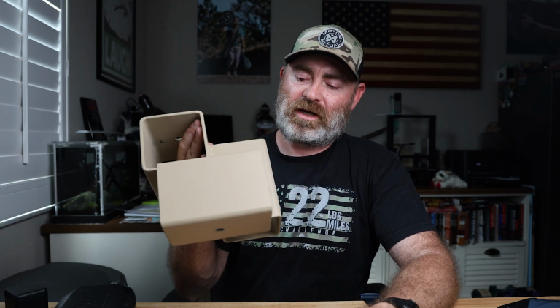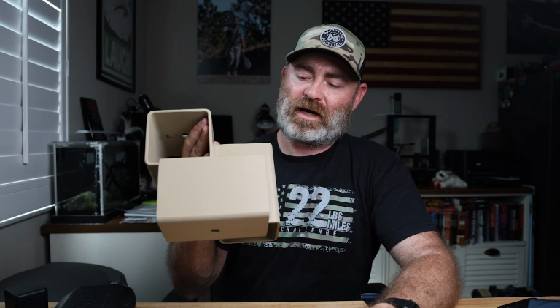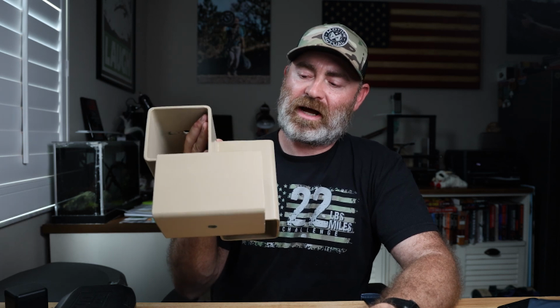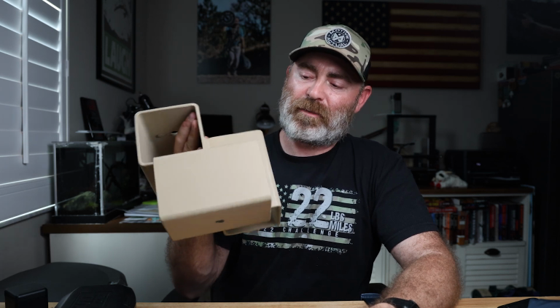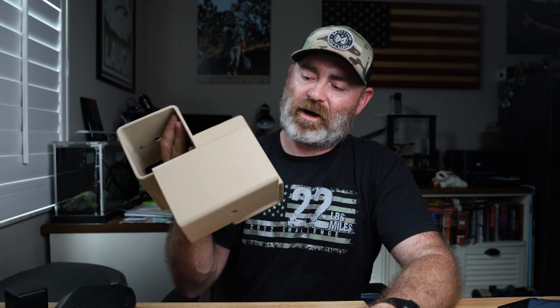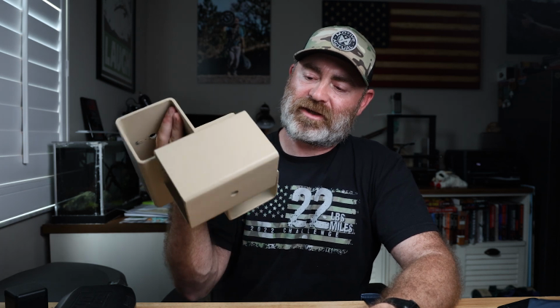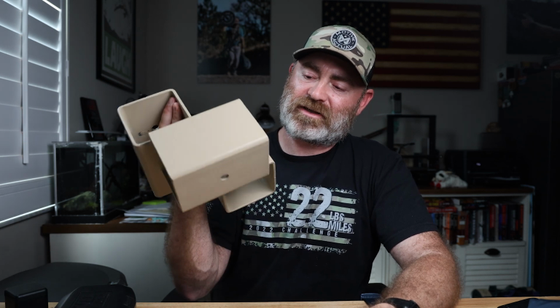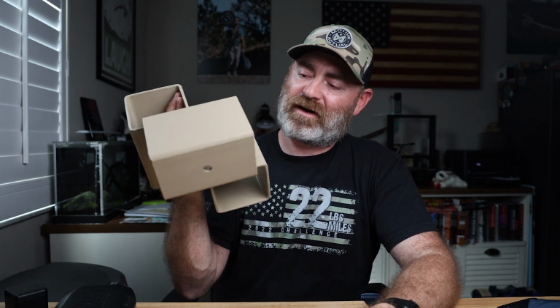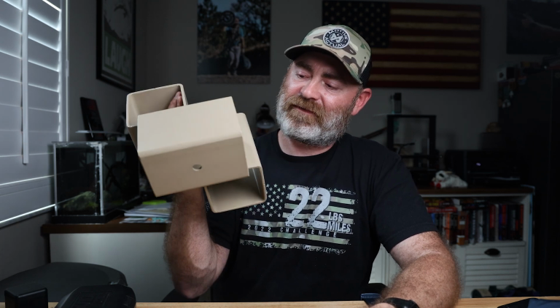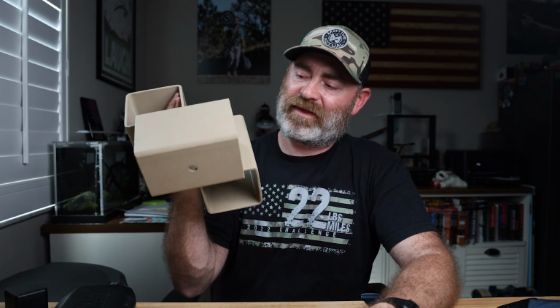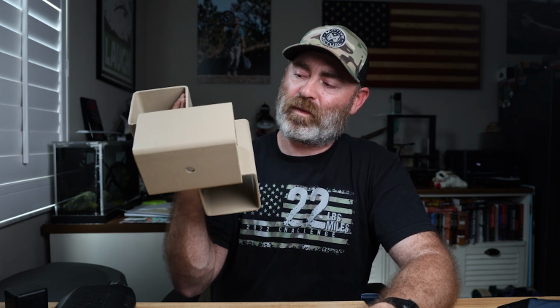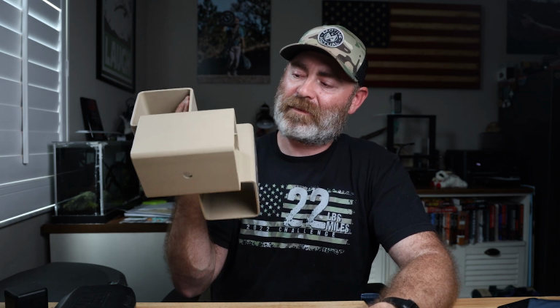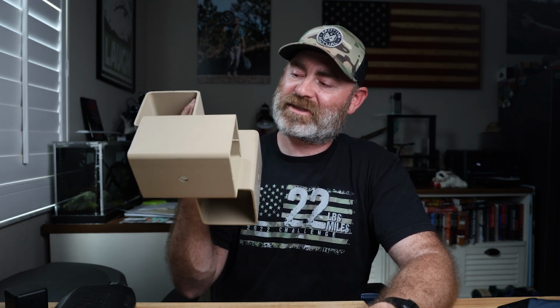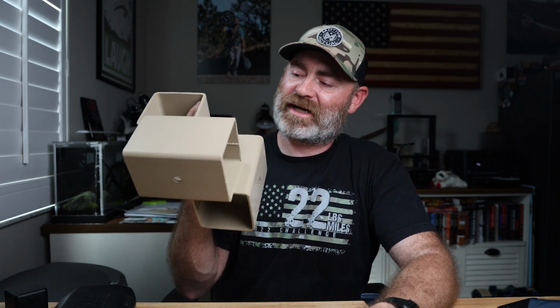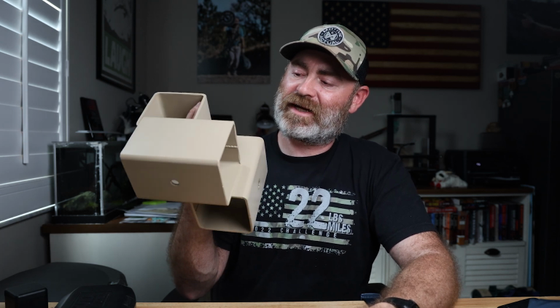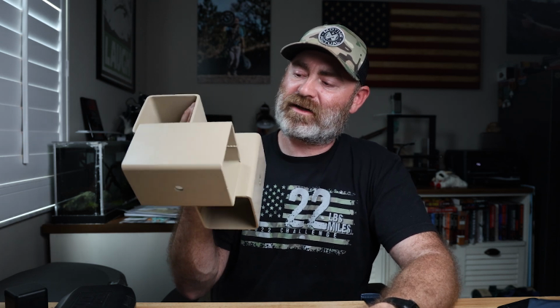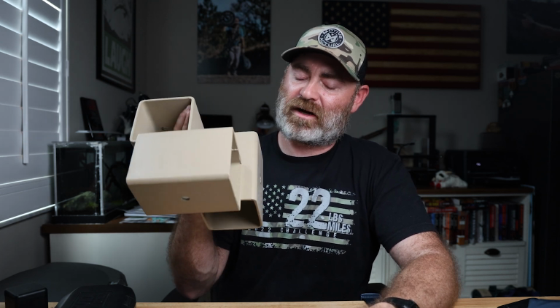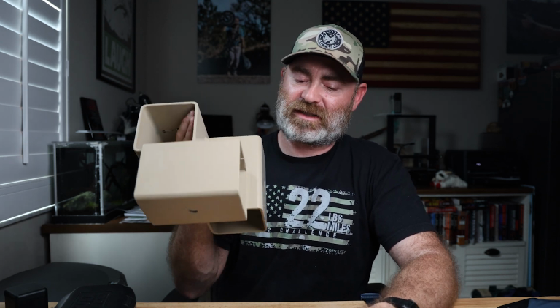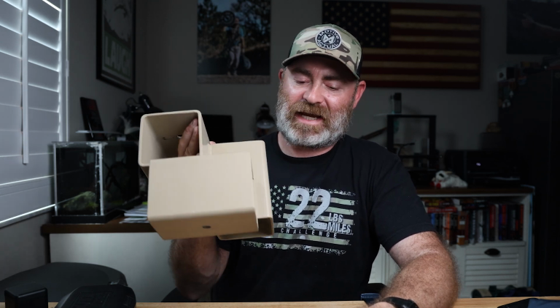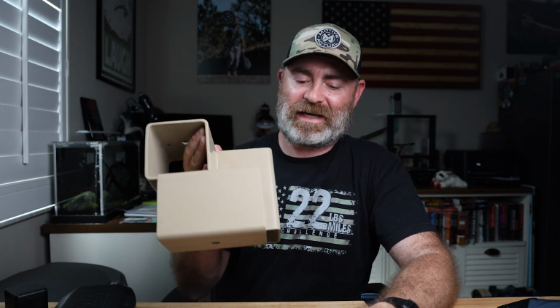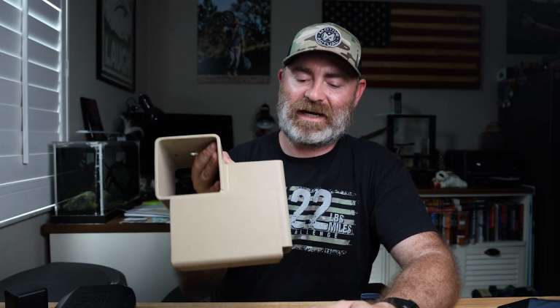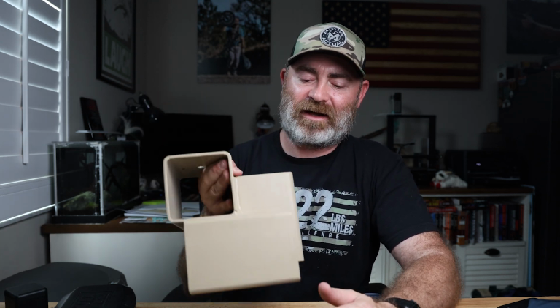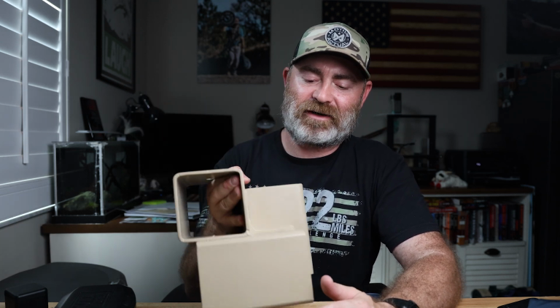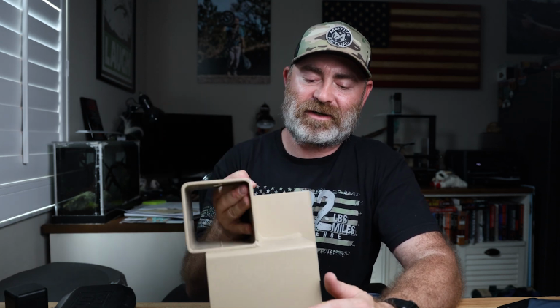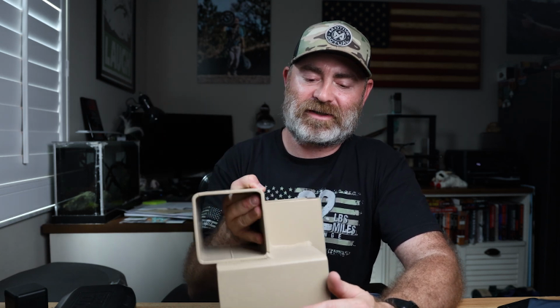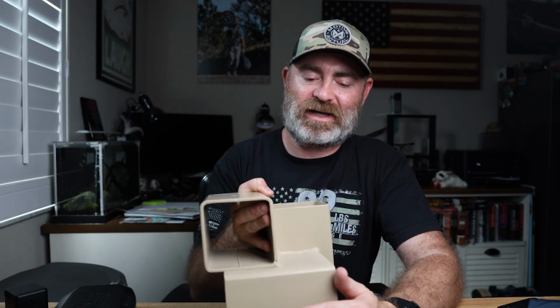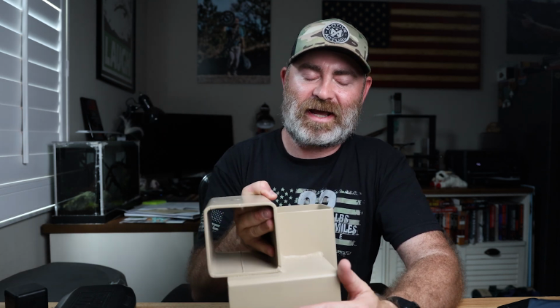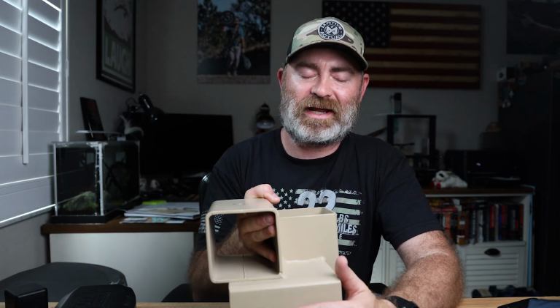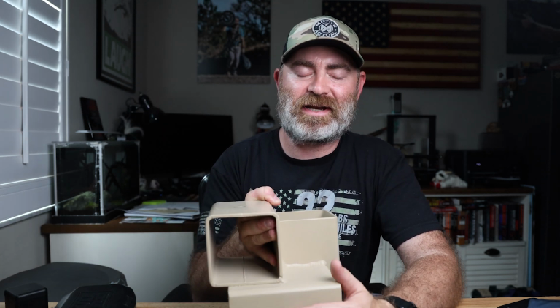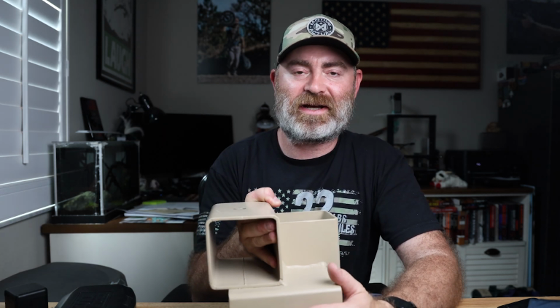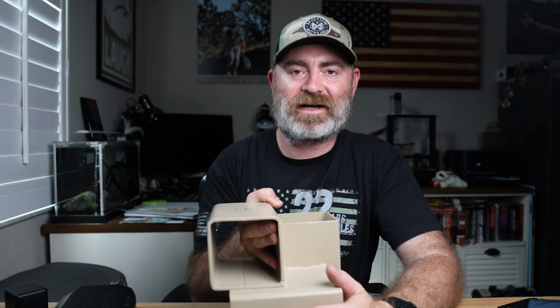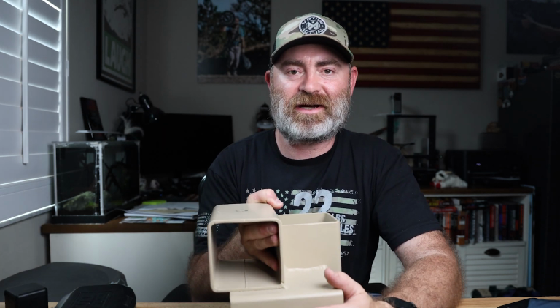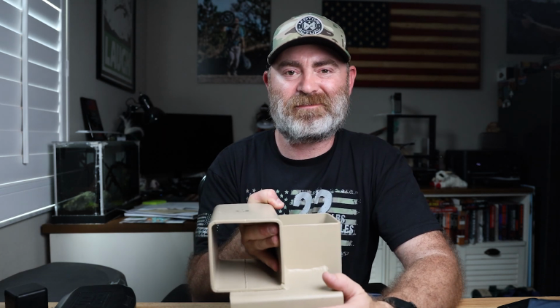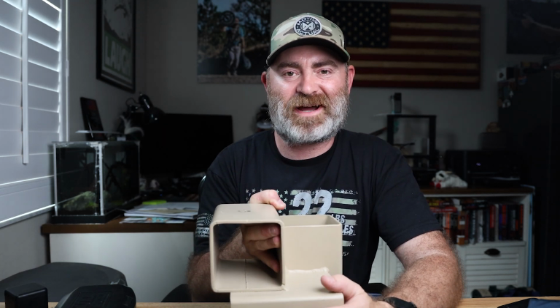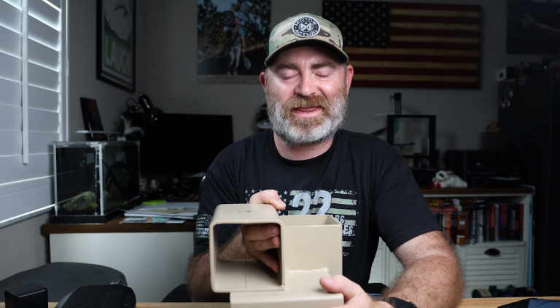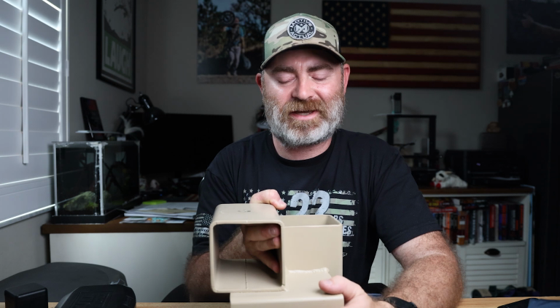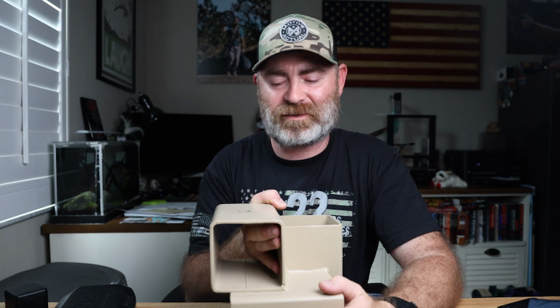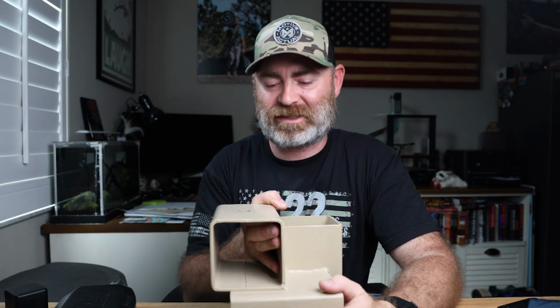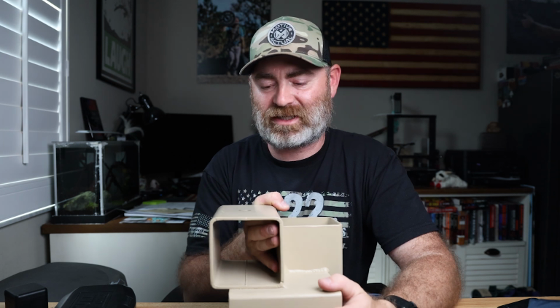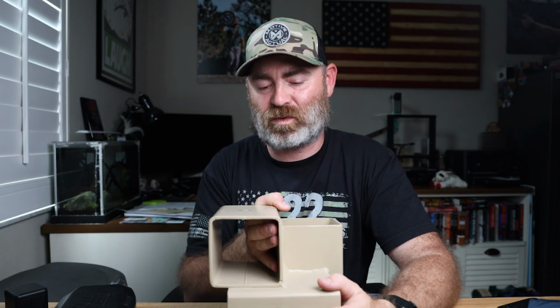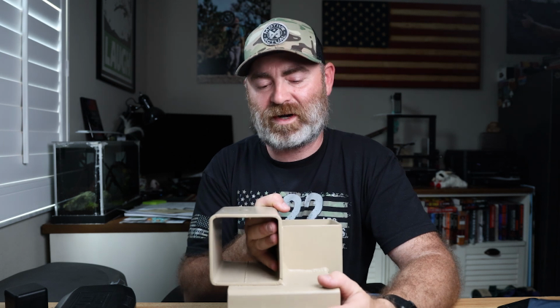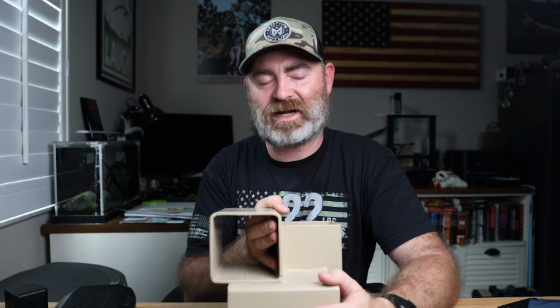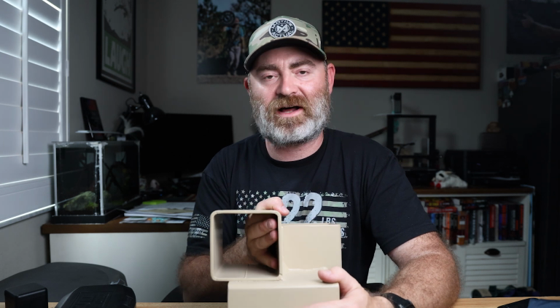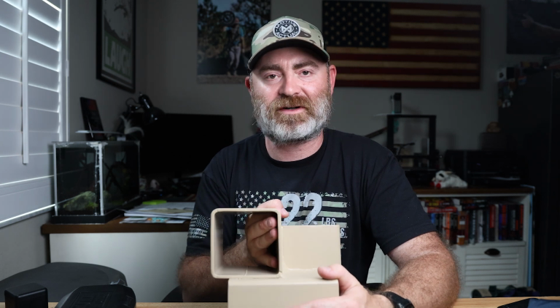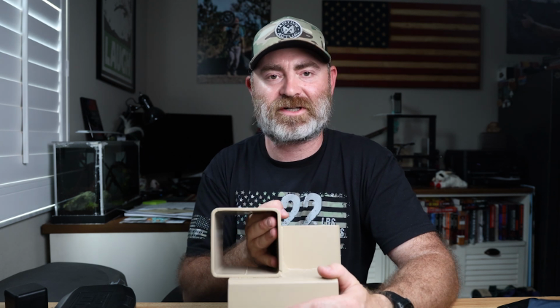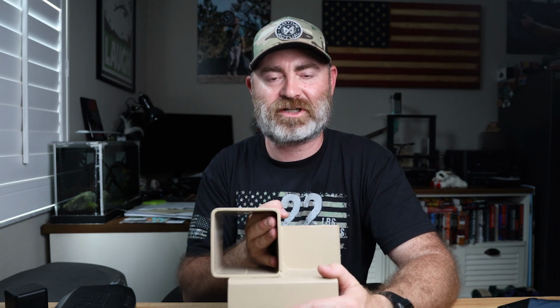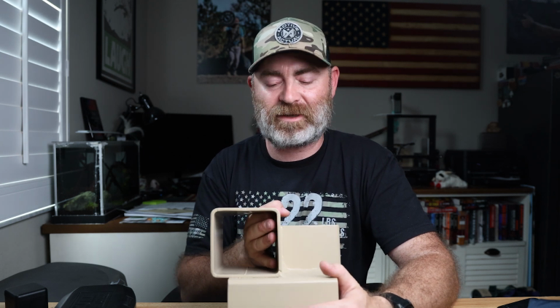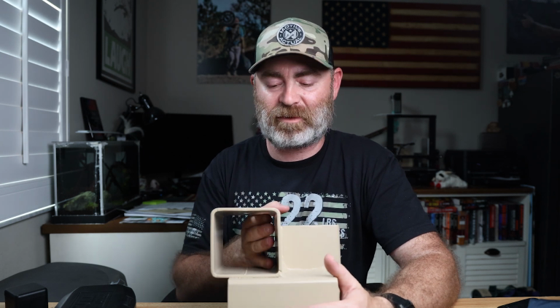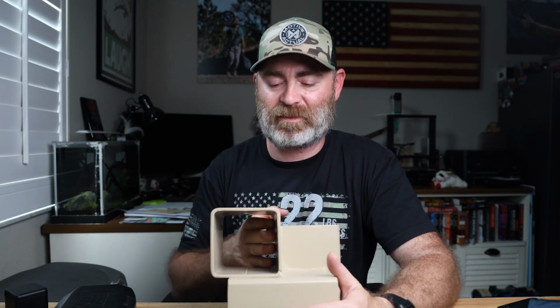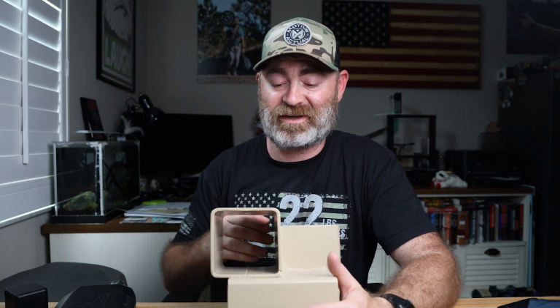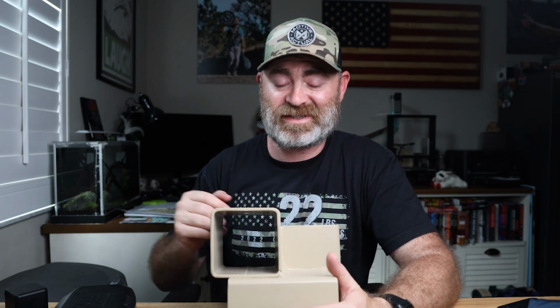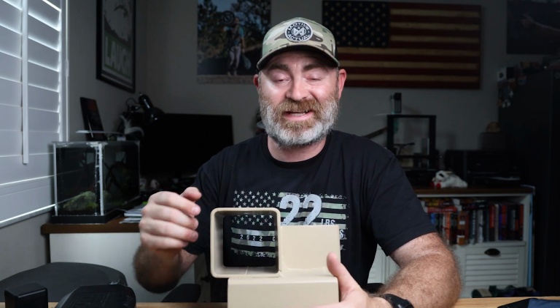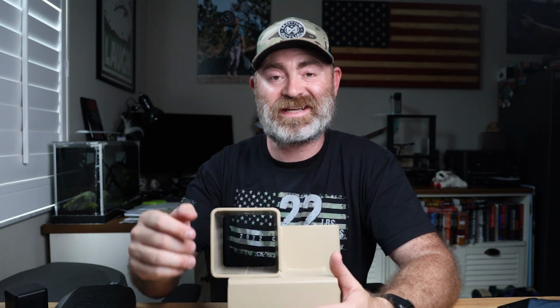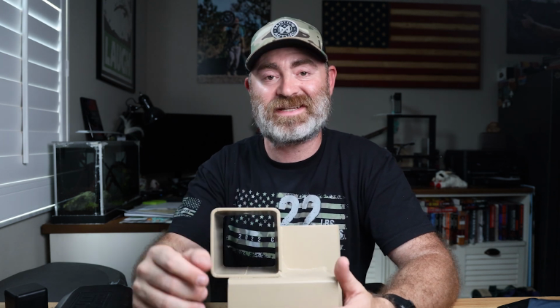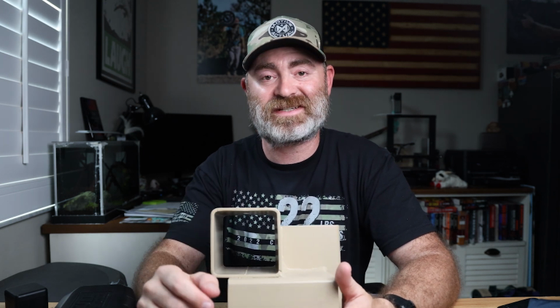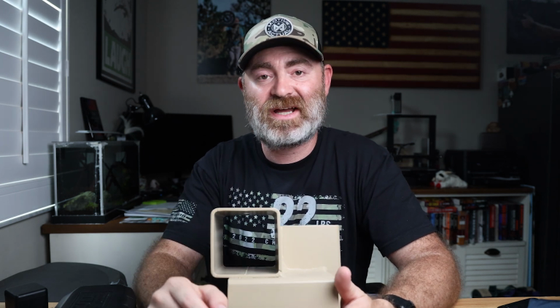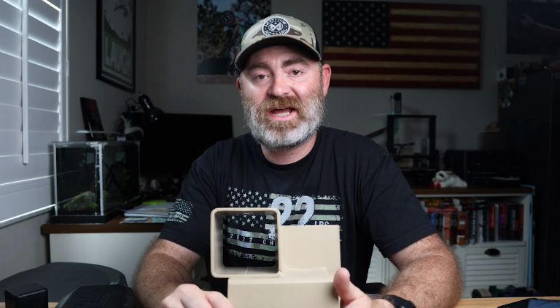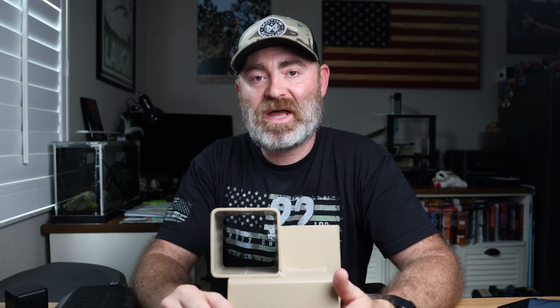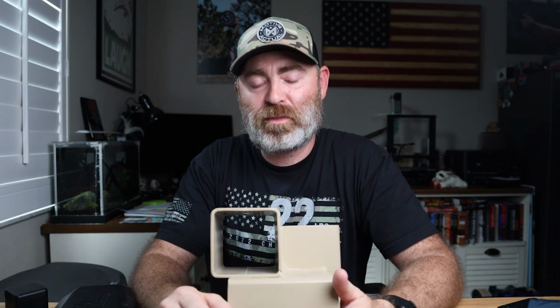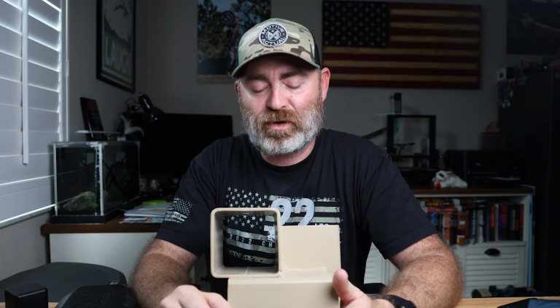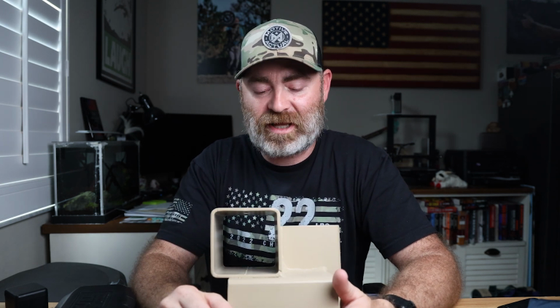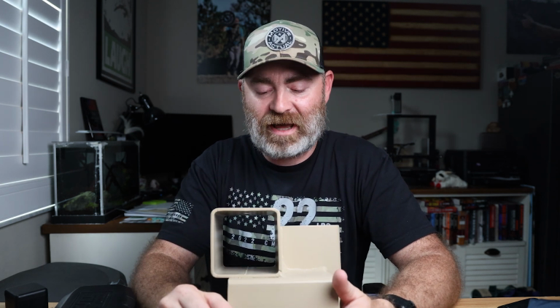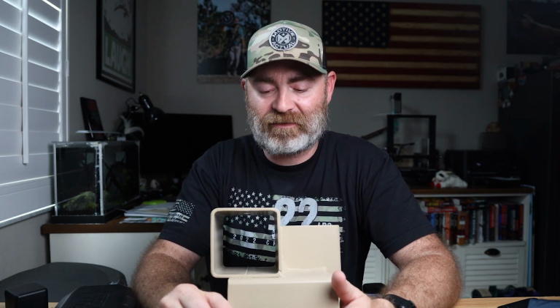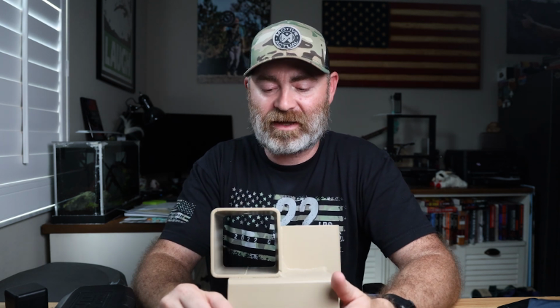I bought this off of their website. It cost $80 and I think it was like $20 to ship because it is pretty heavy.